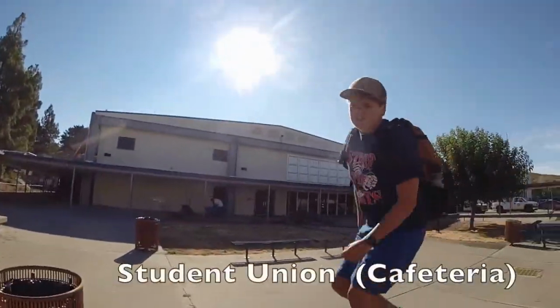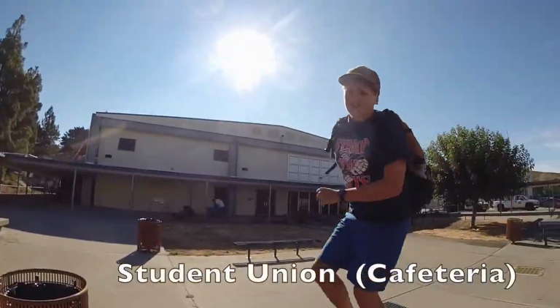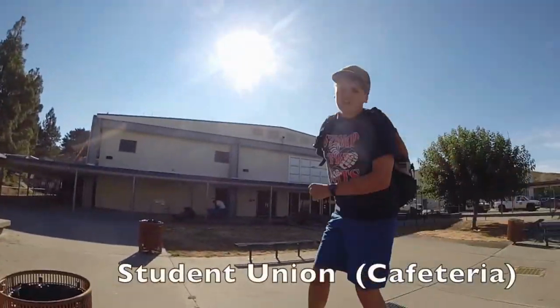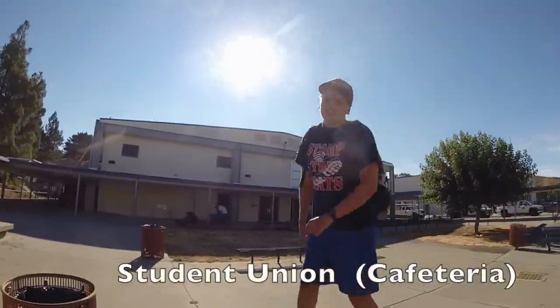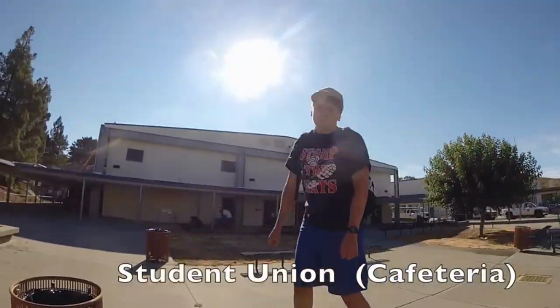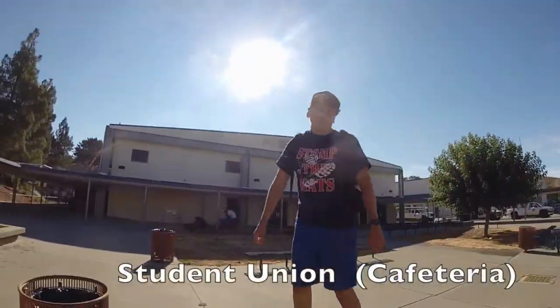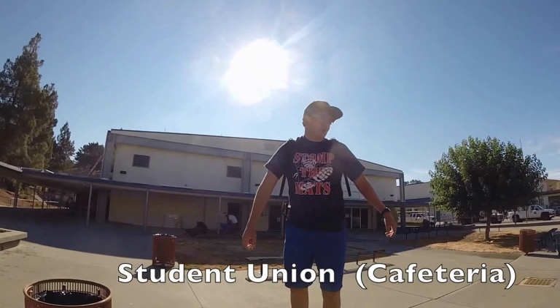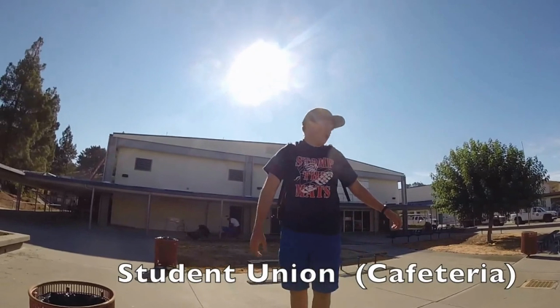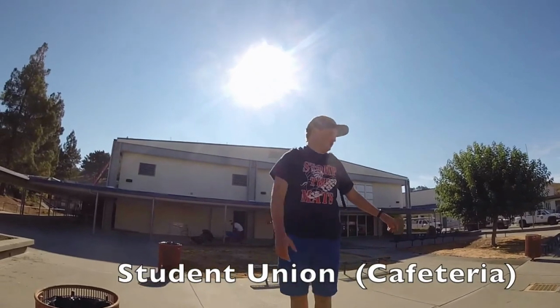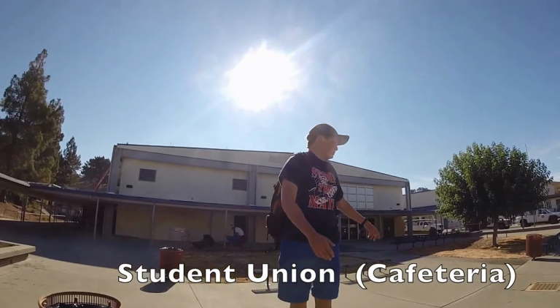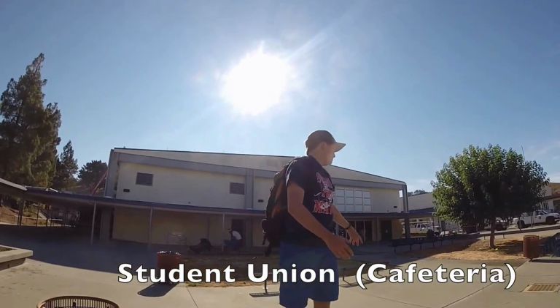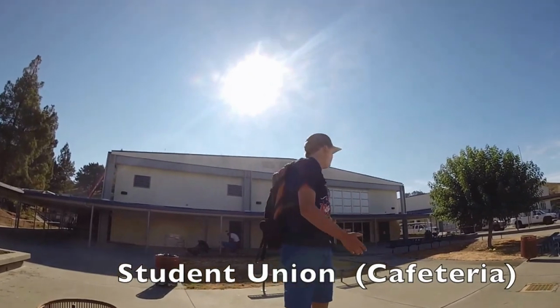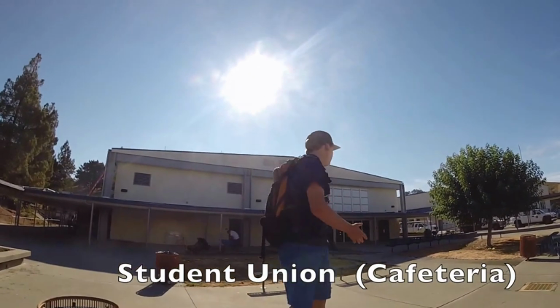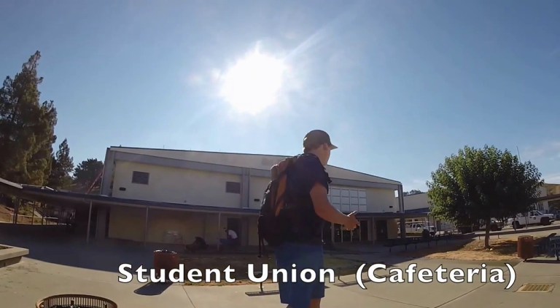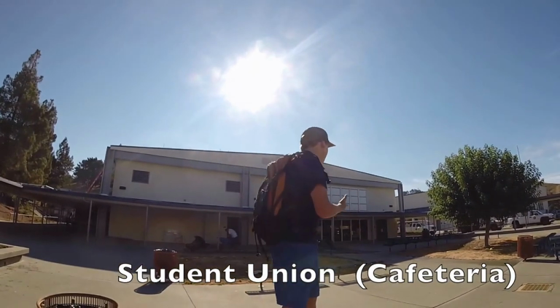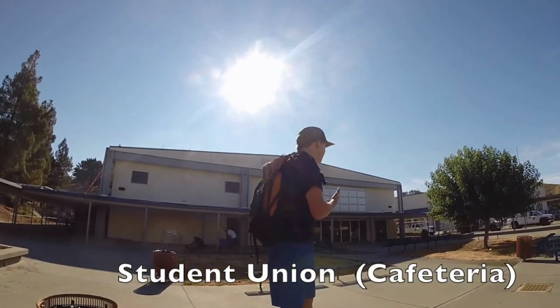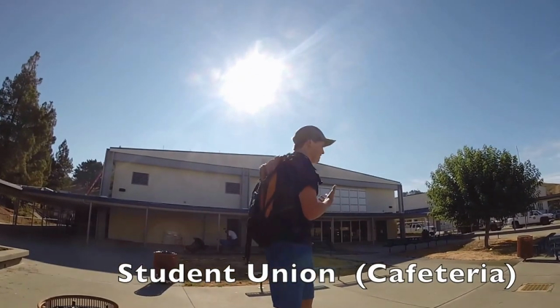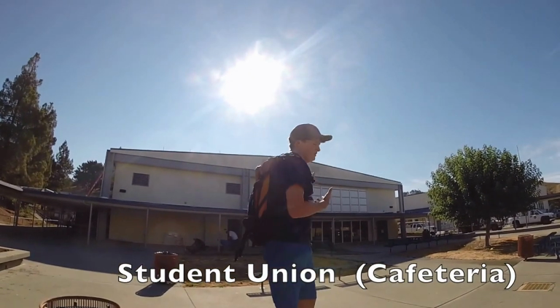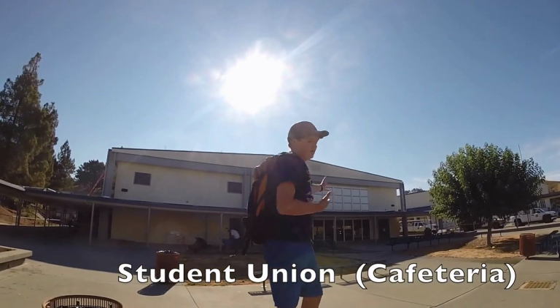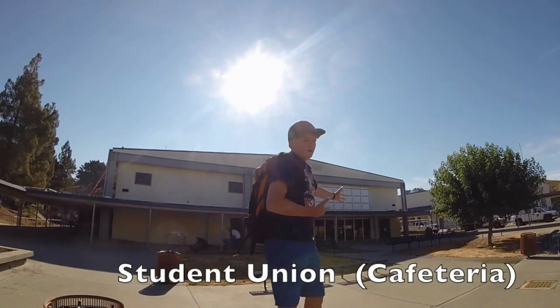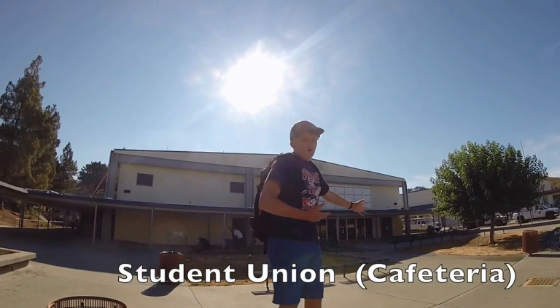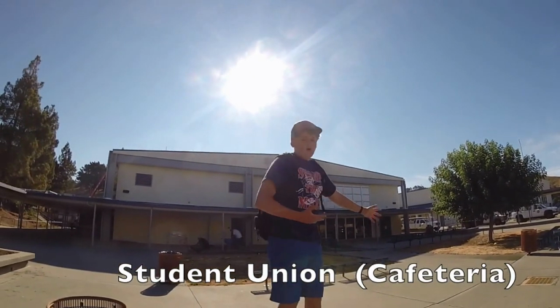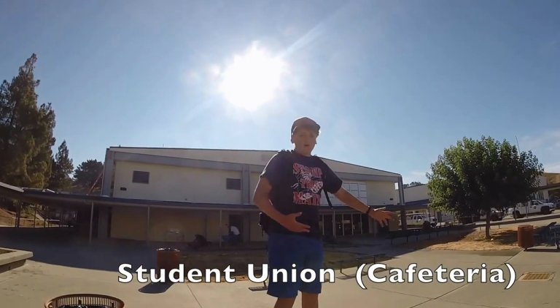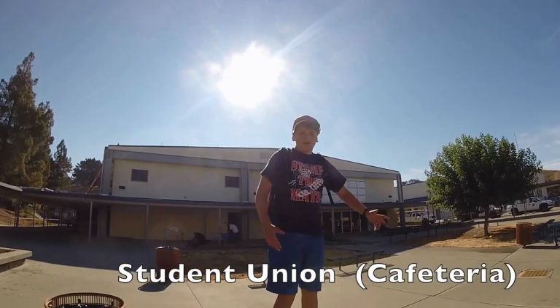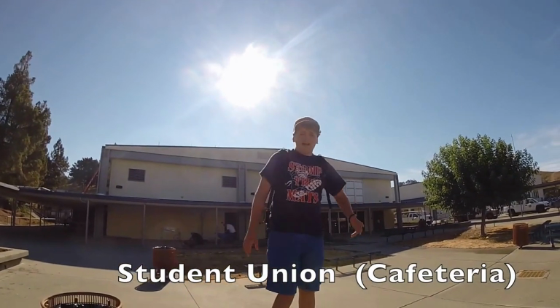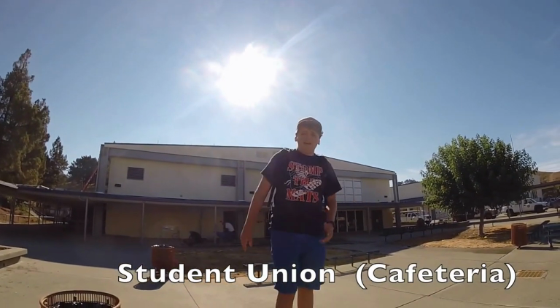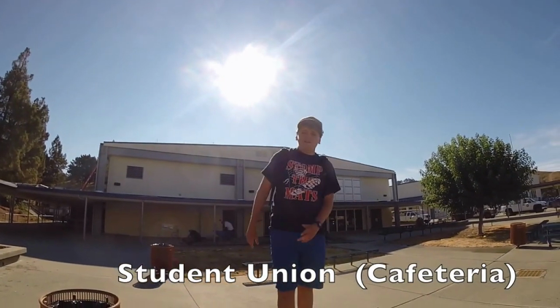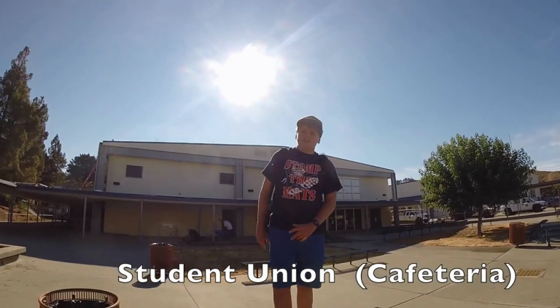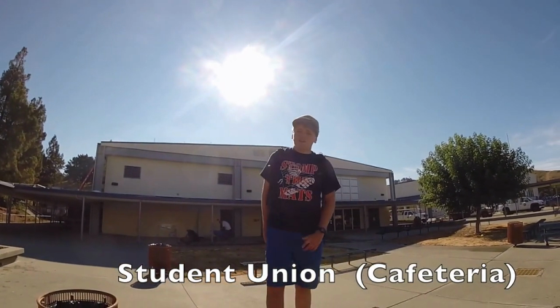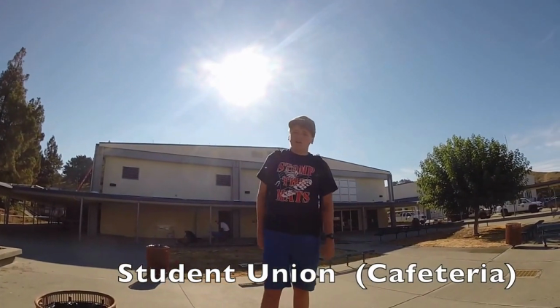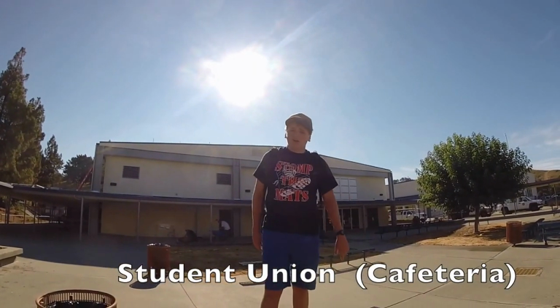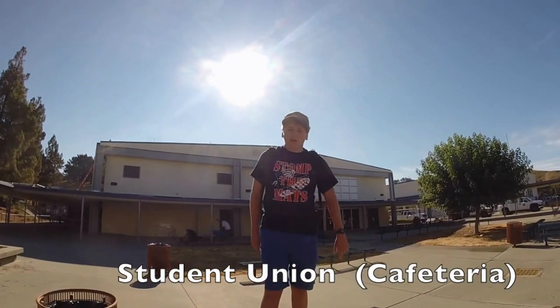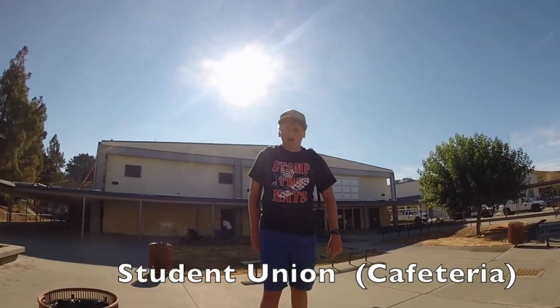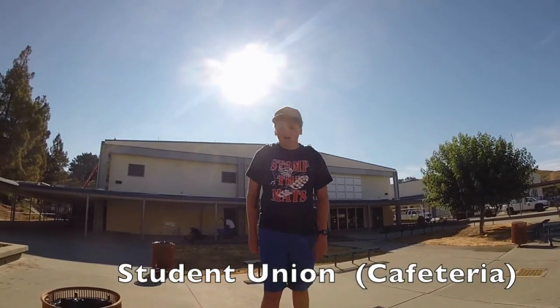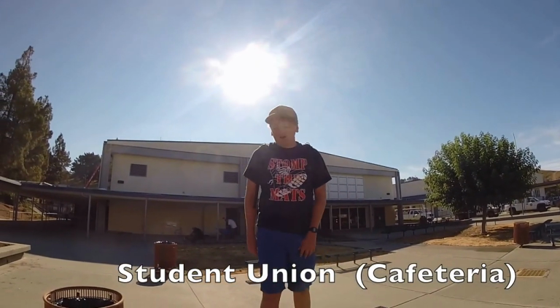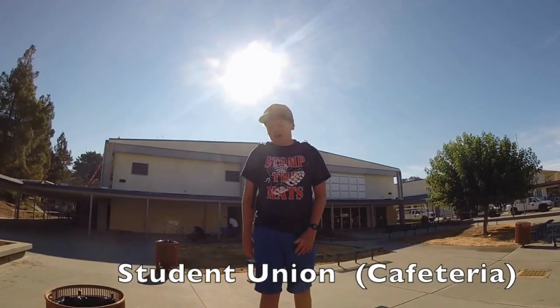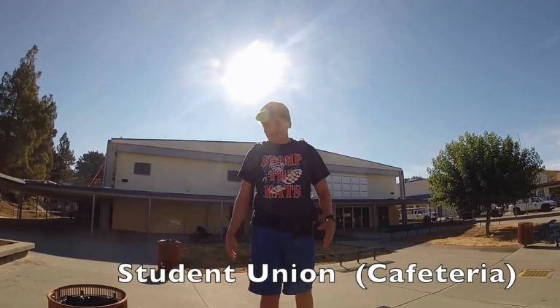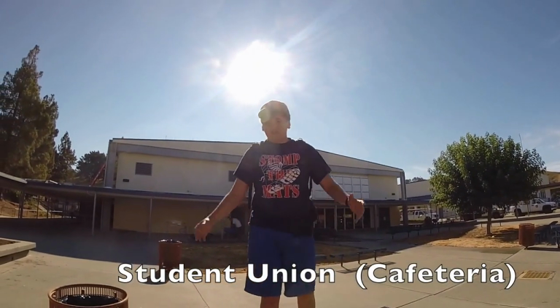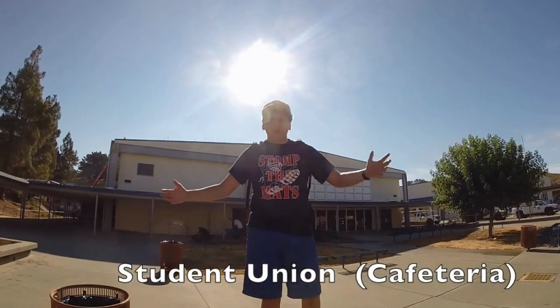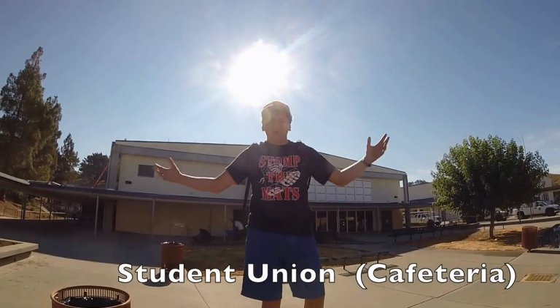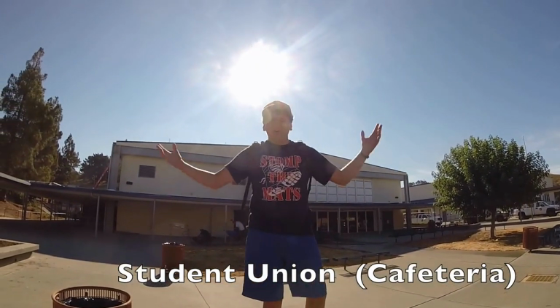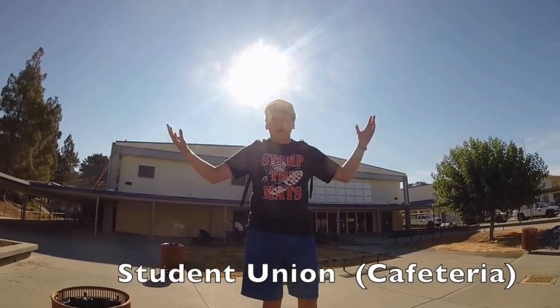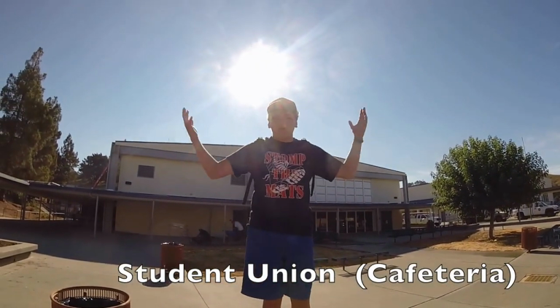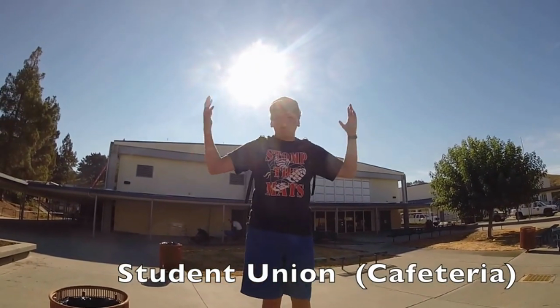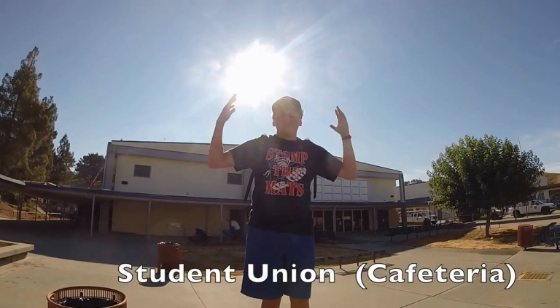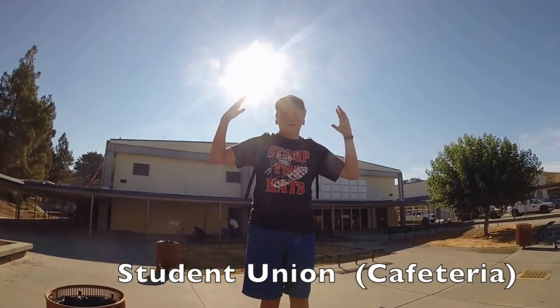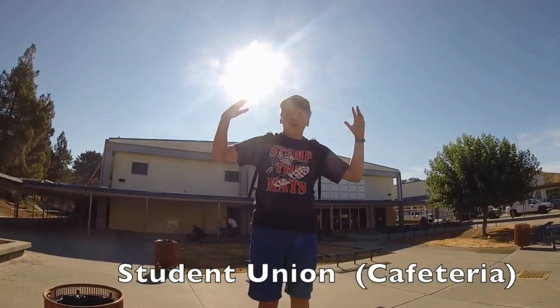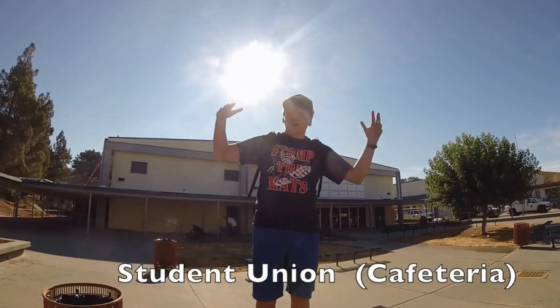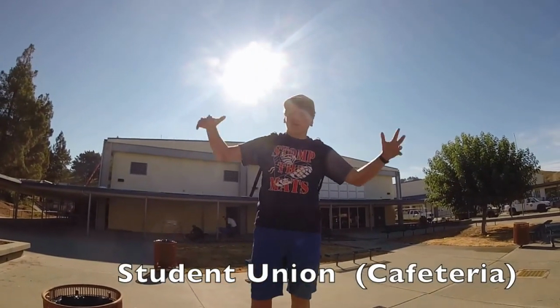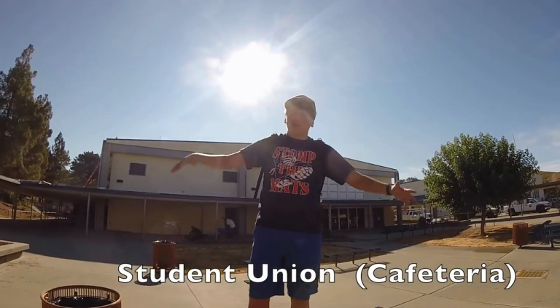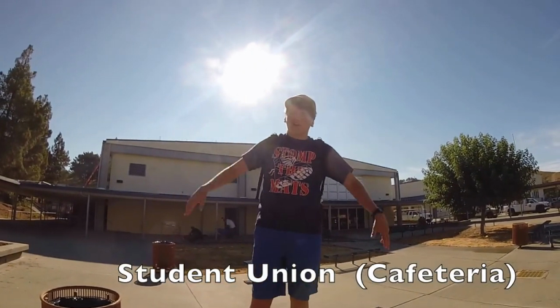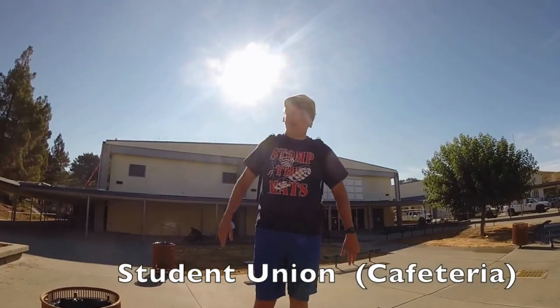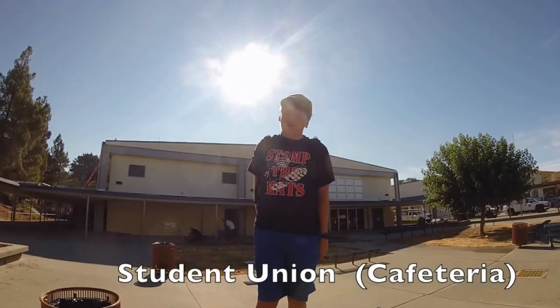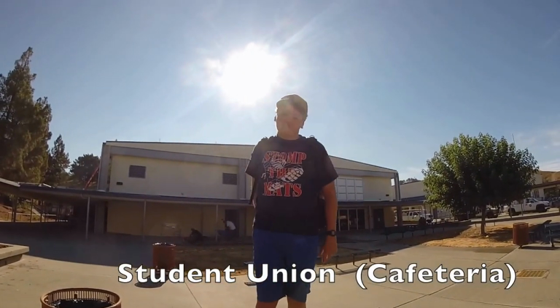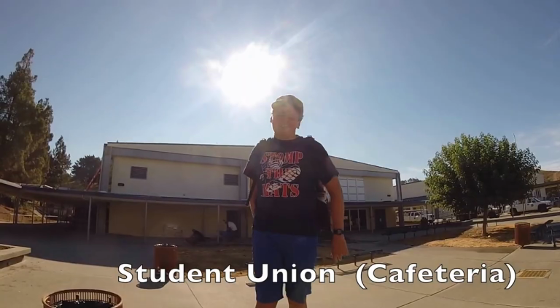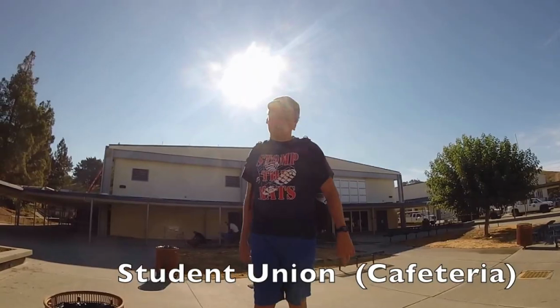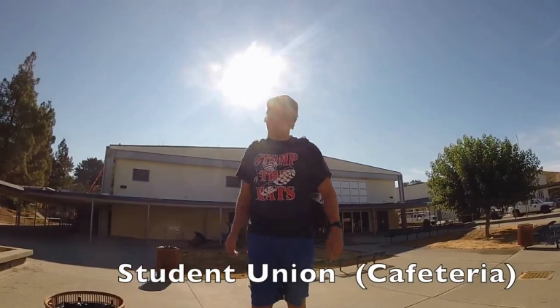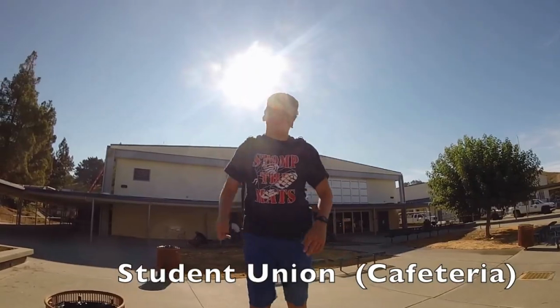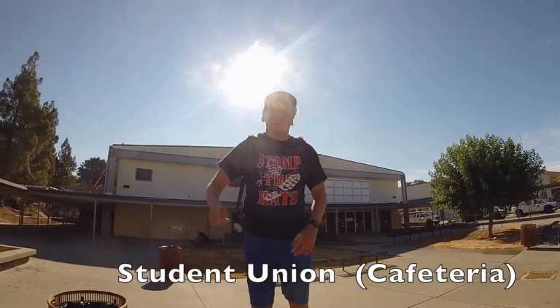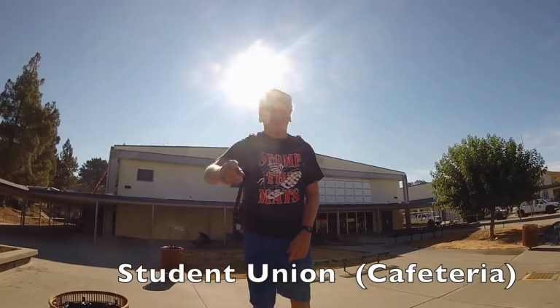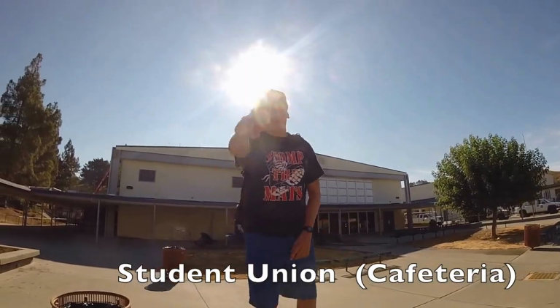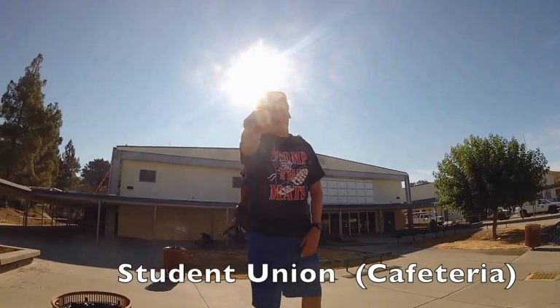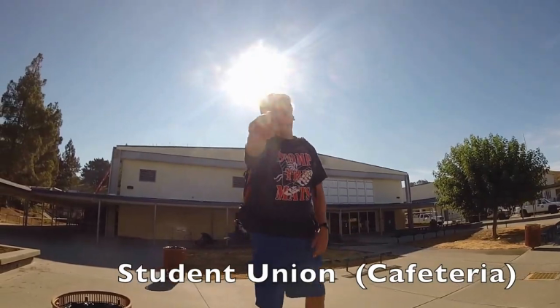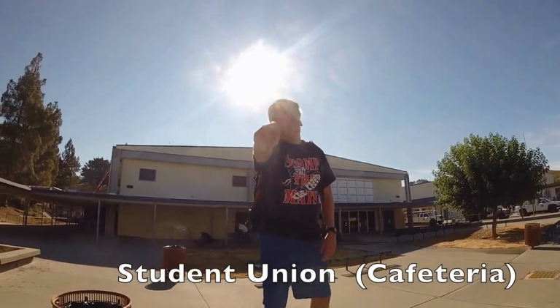This is the new student union, or cafeteria. It's new and there's awesome stuff in it, so go check it out.